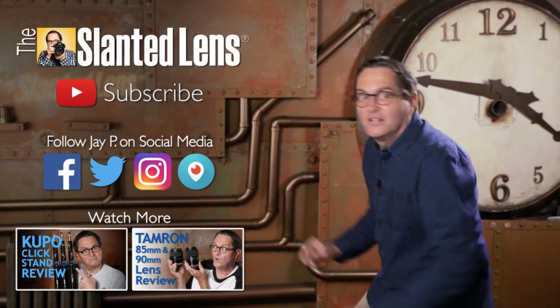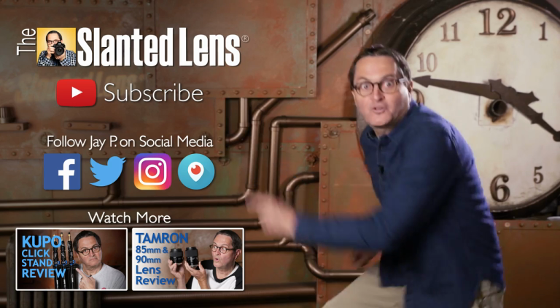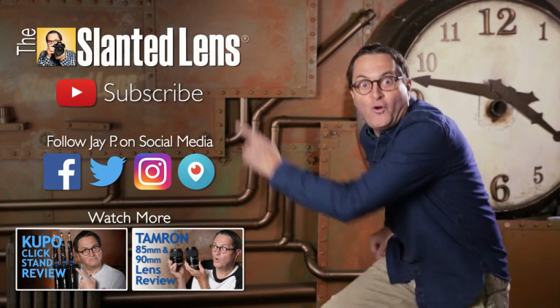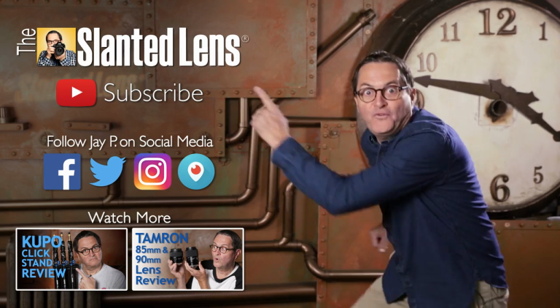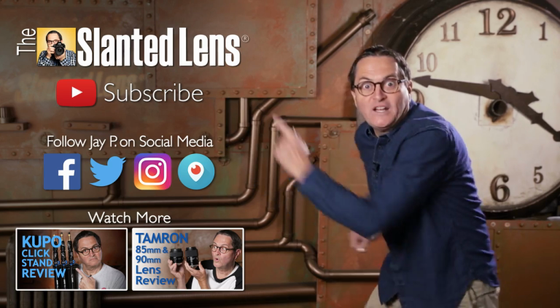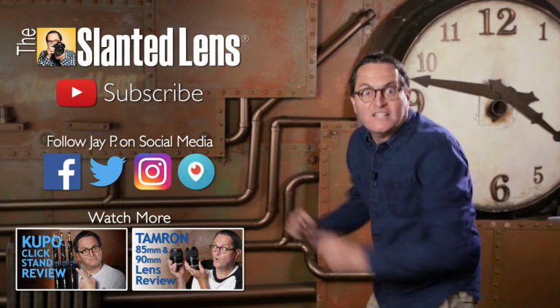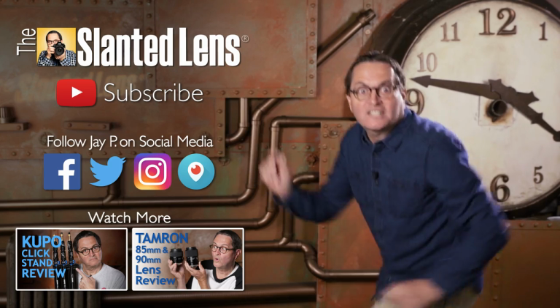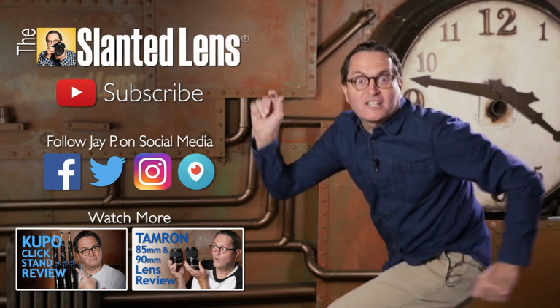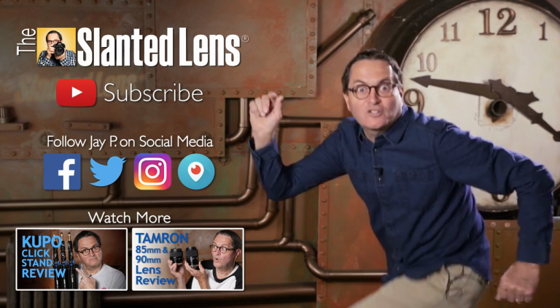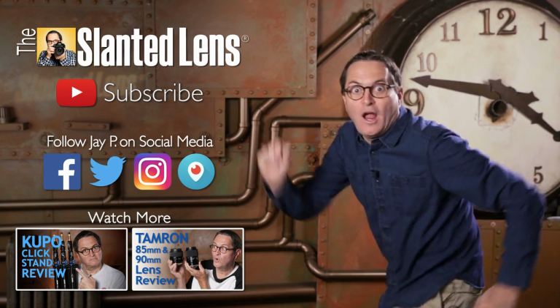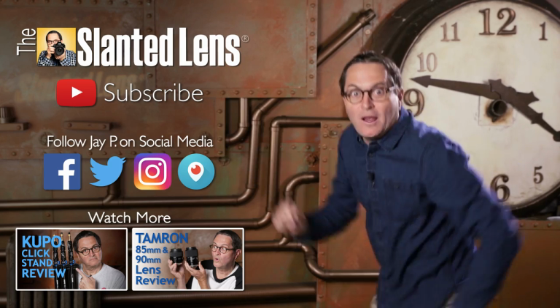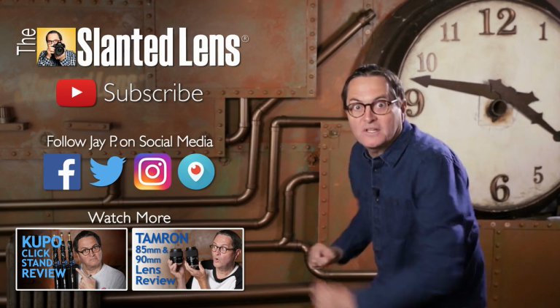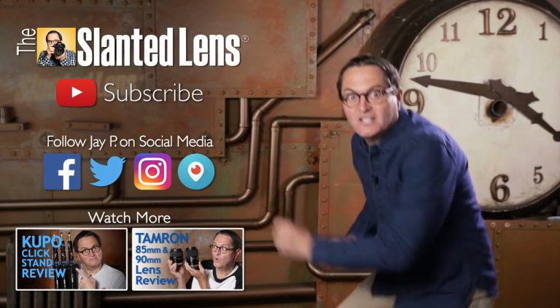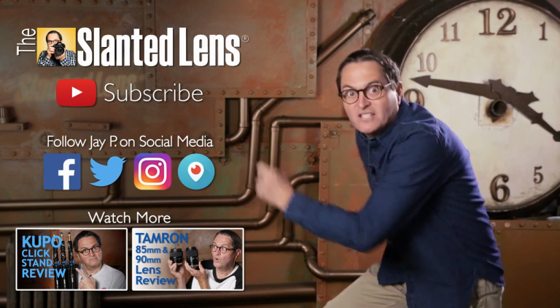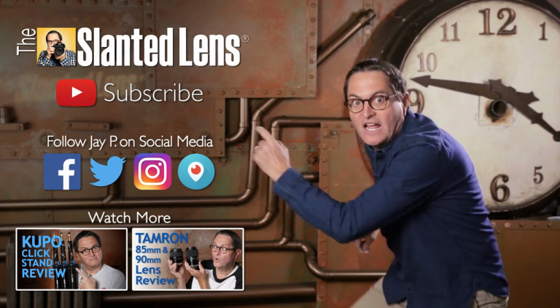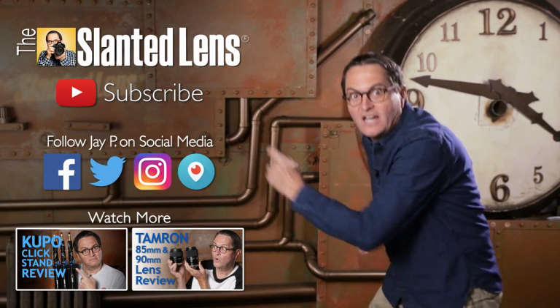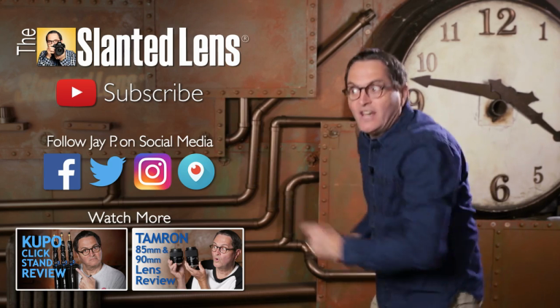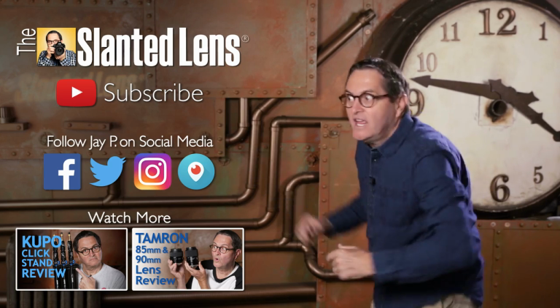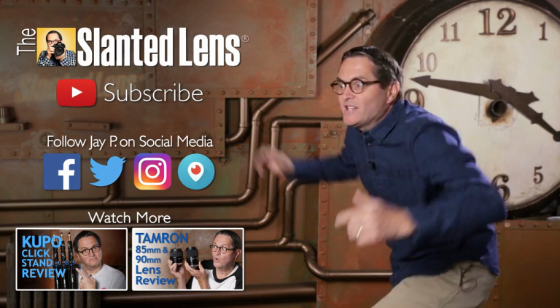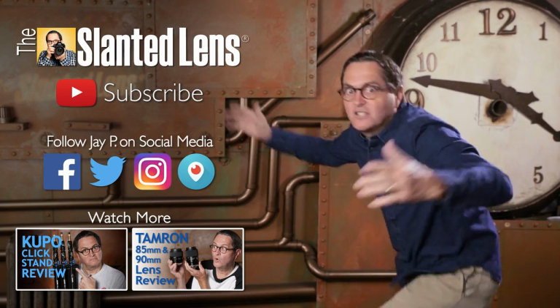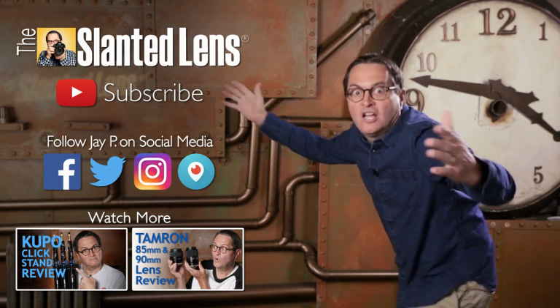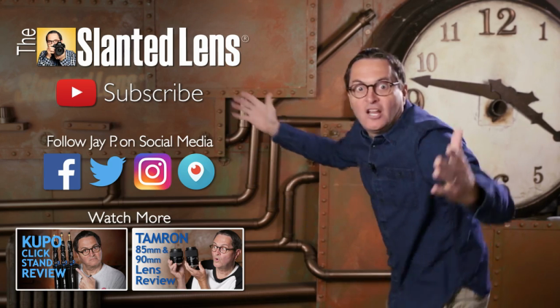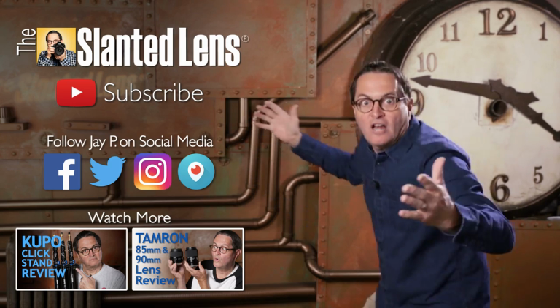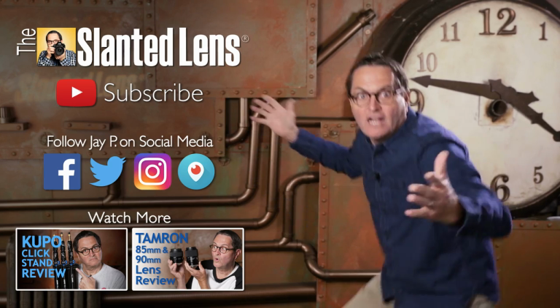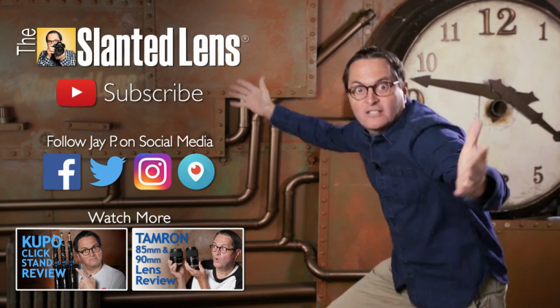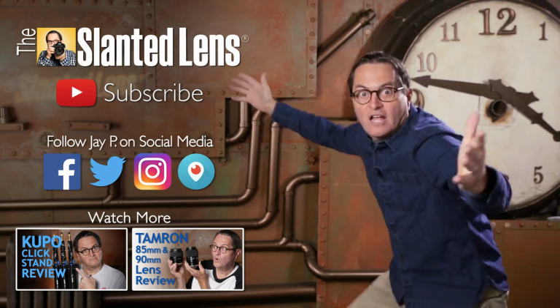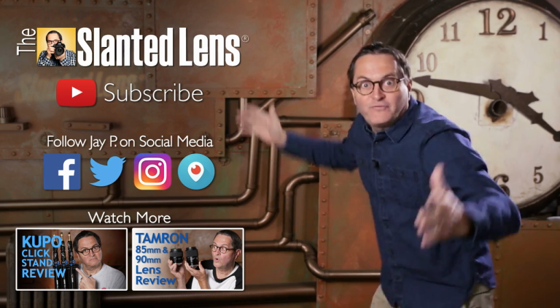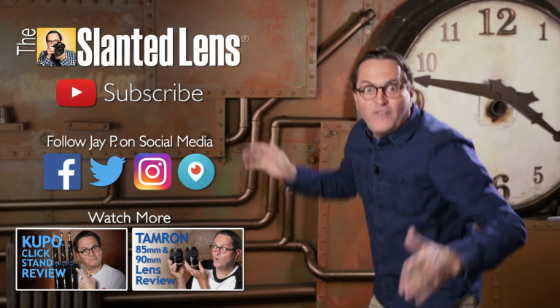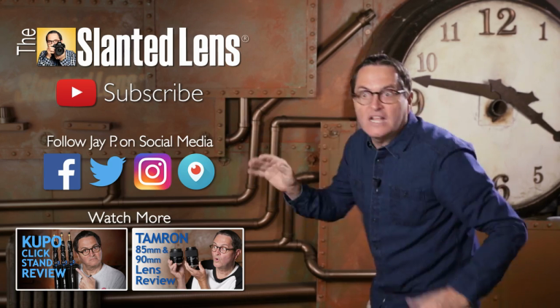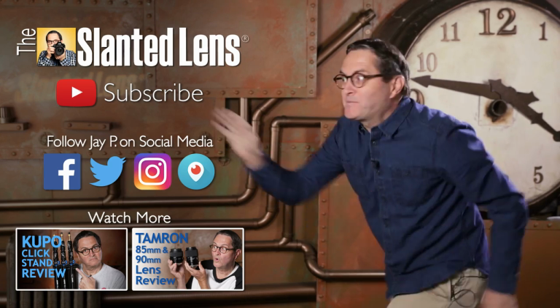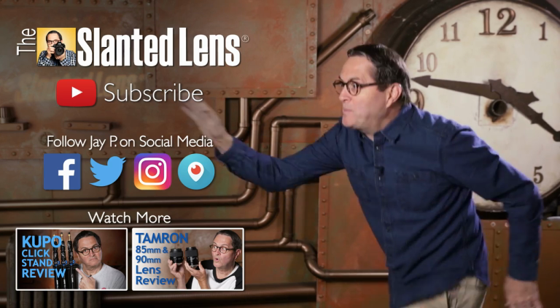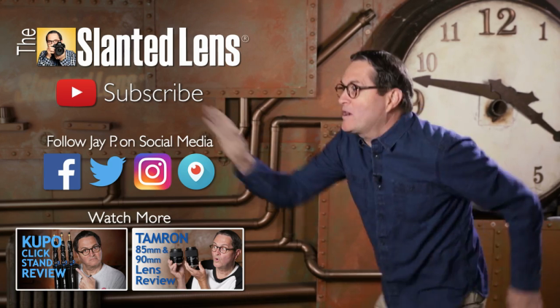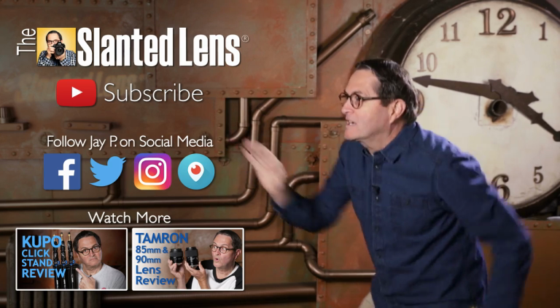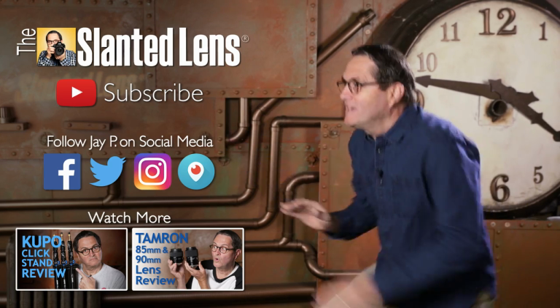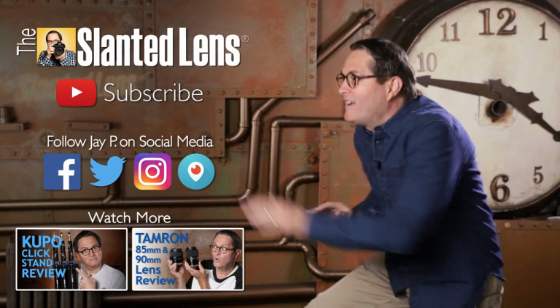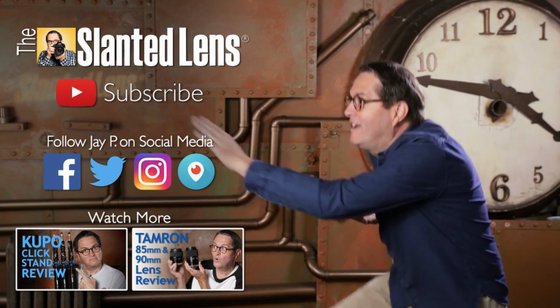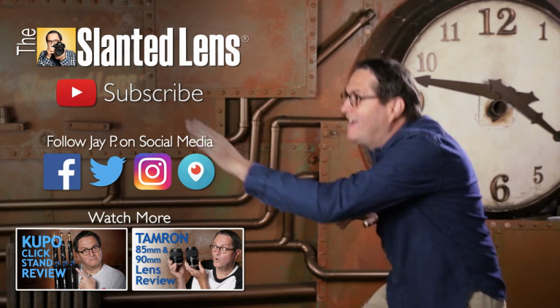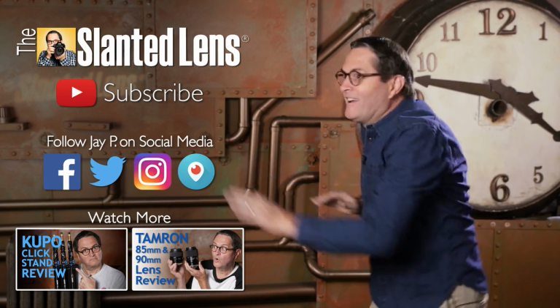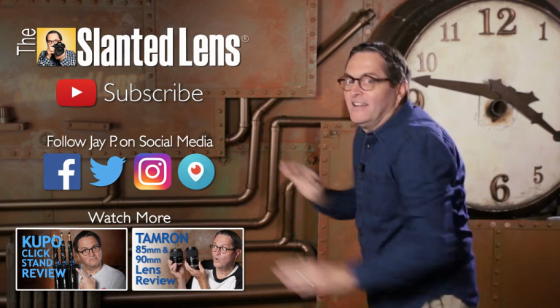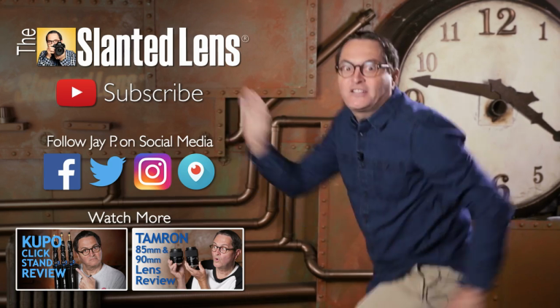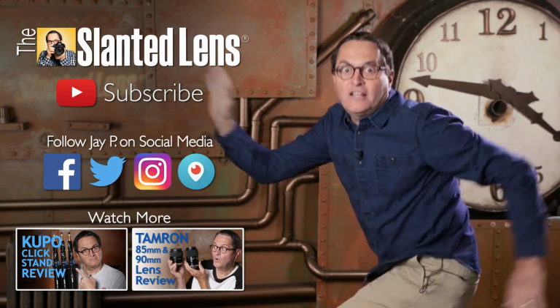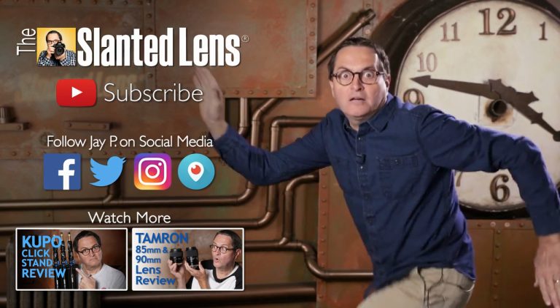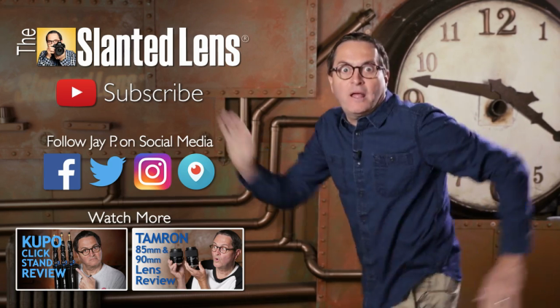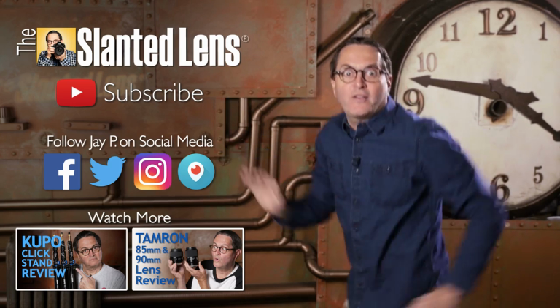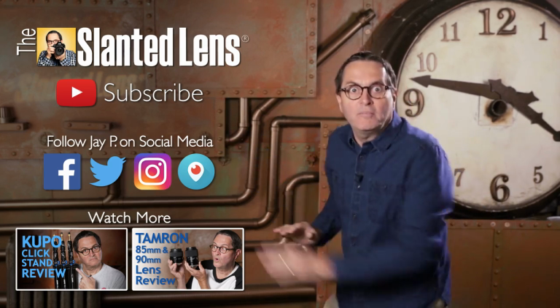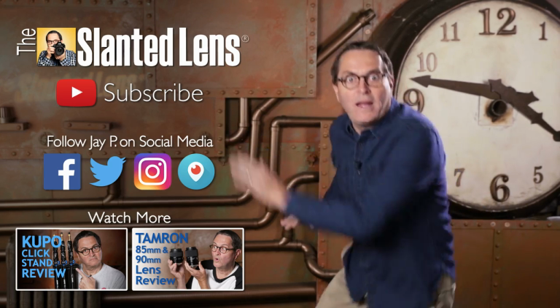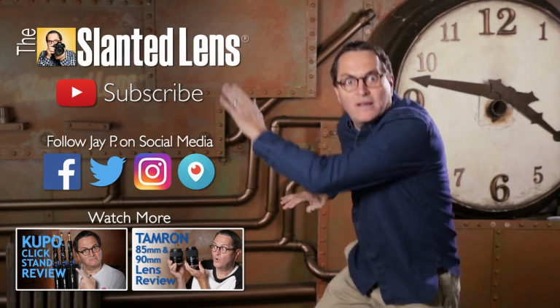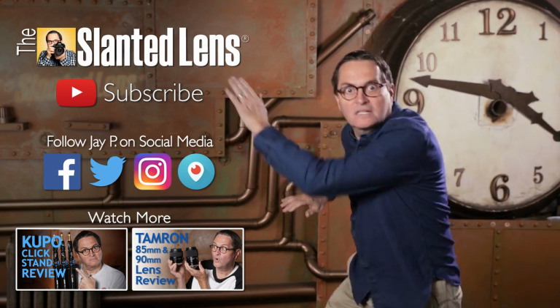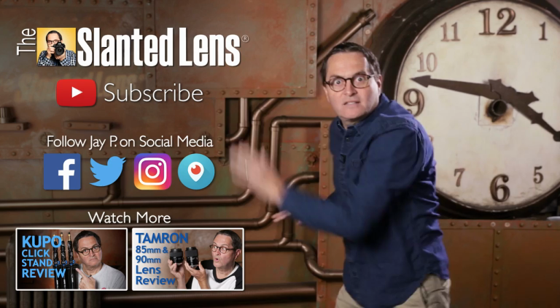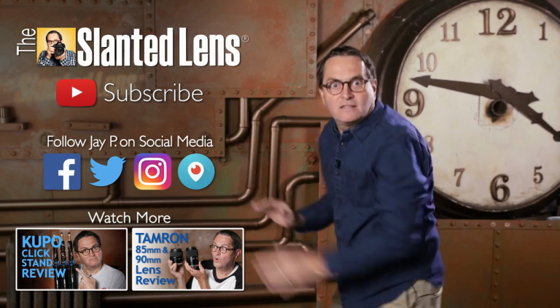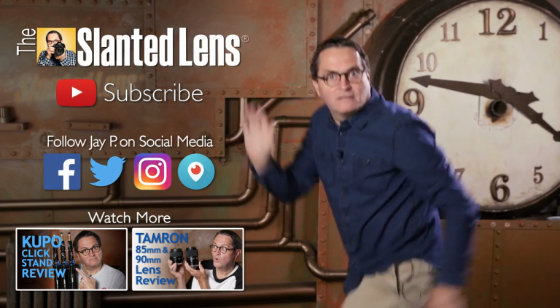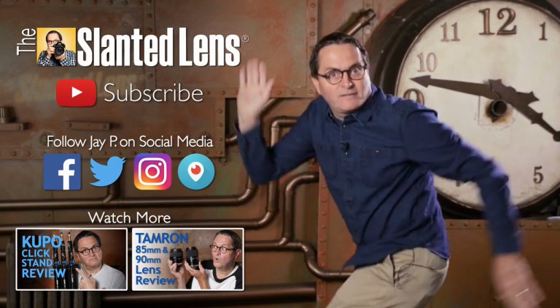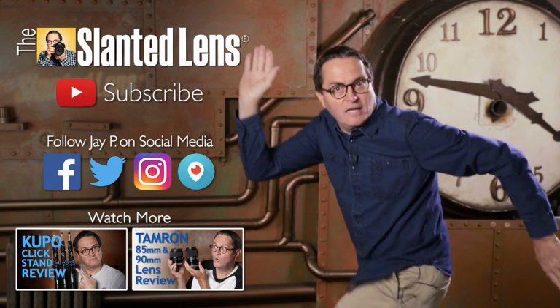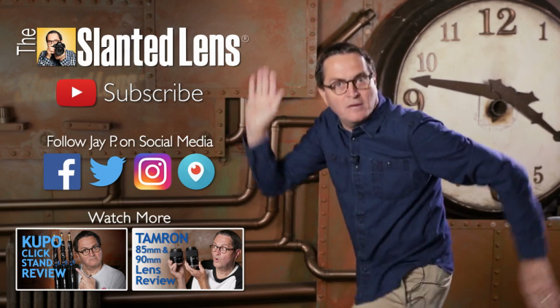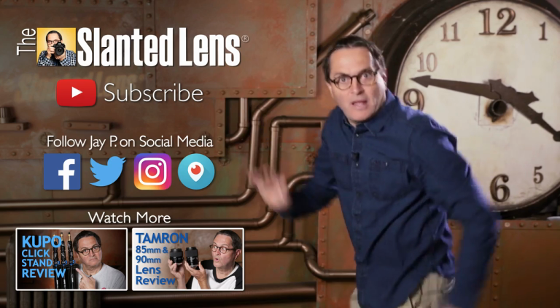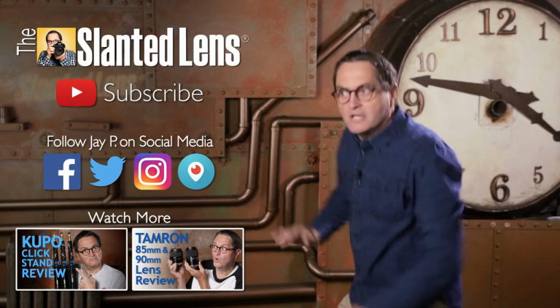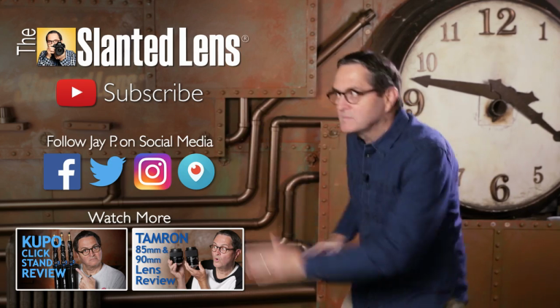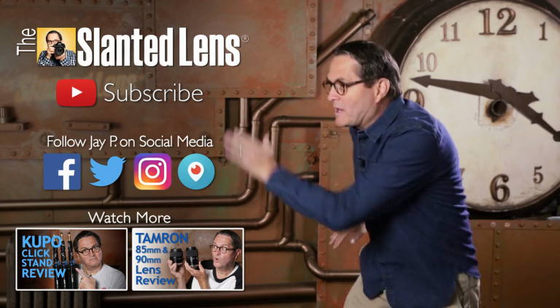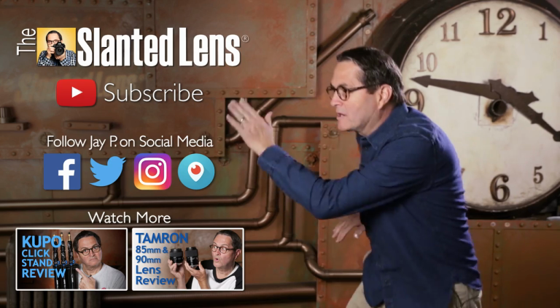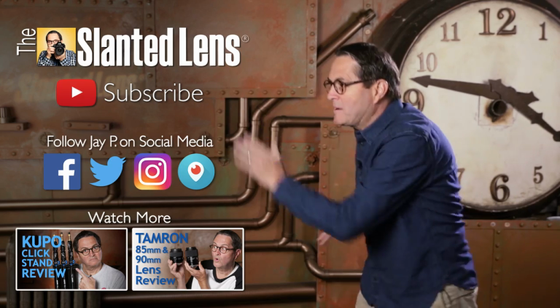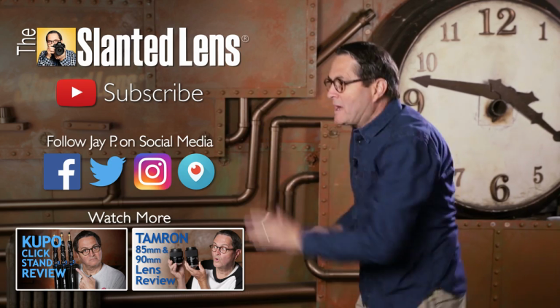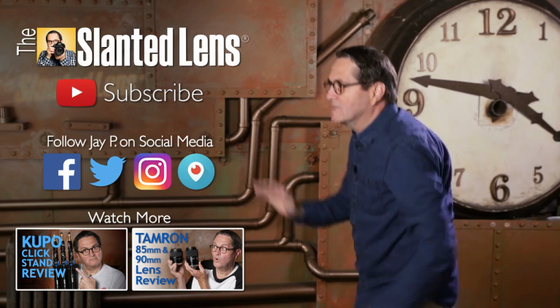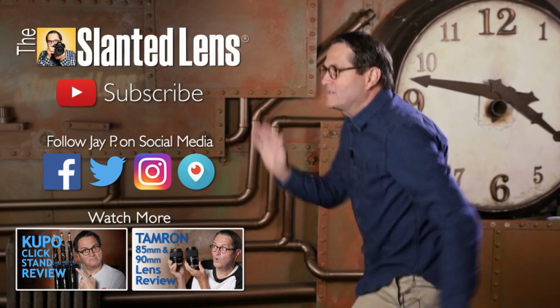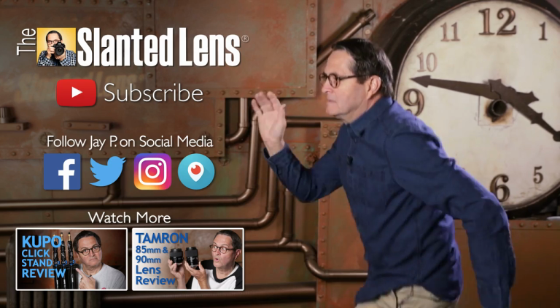Don't forget to subscribe to the Slender Lens. Like us on Facebook. Tell your mother about us — tell your mother's mother about us.